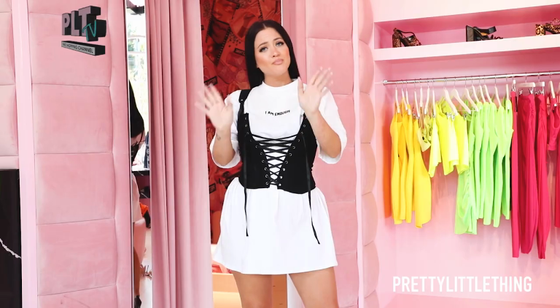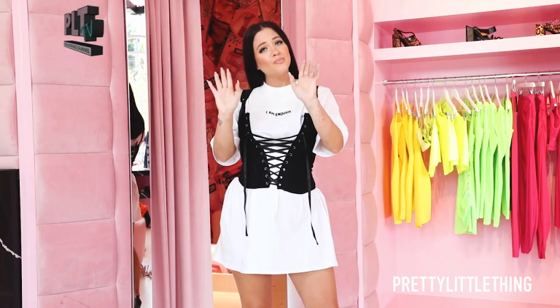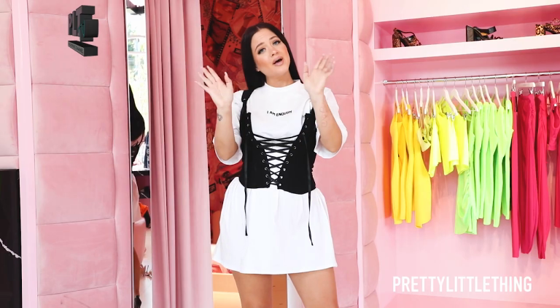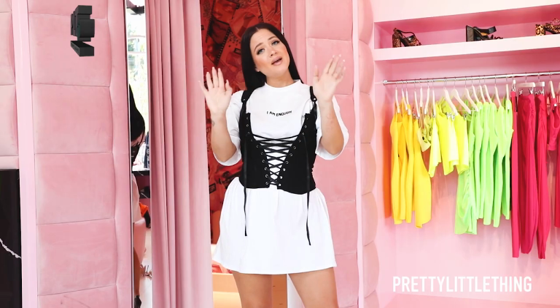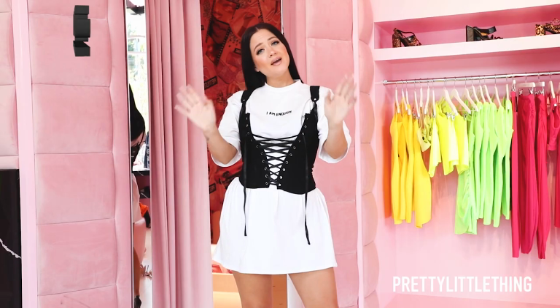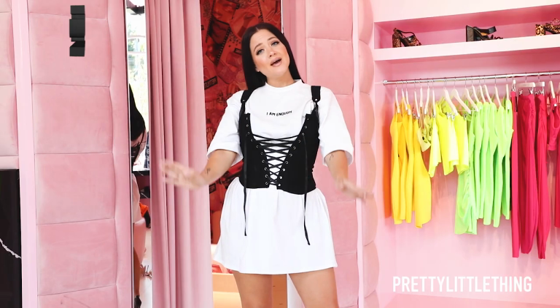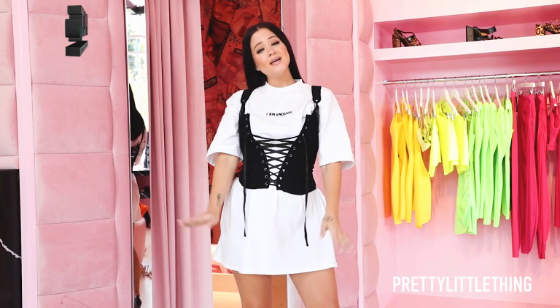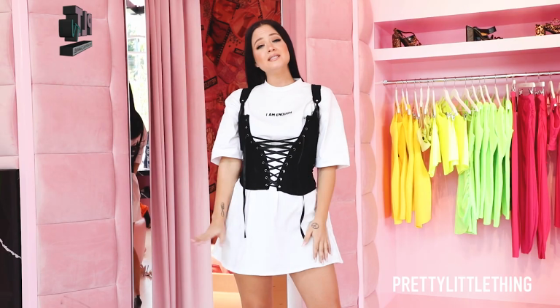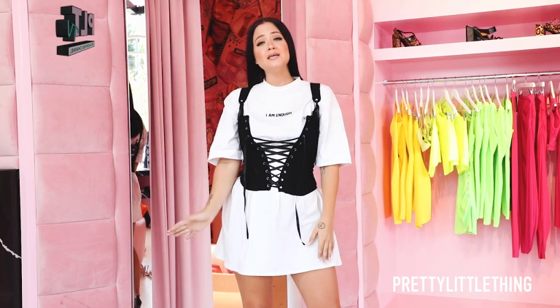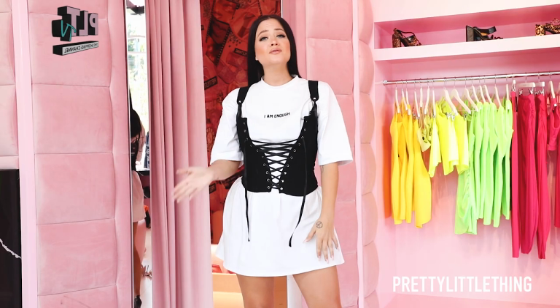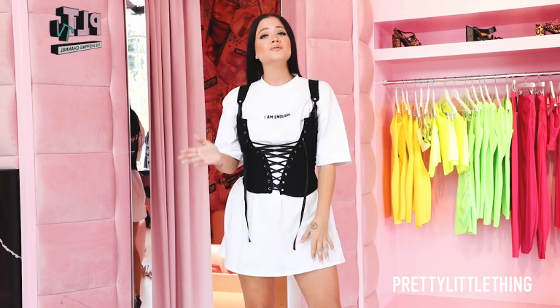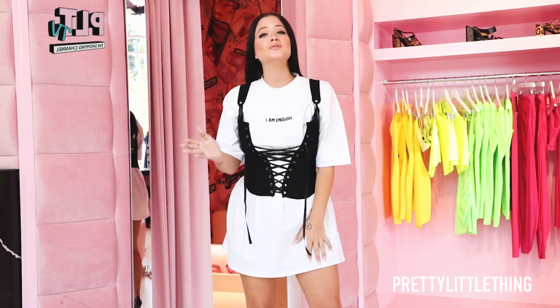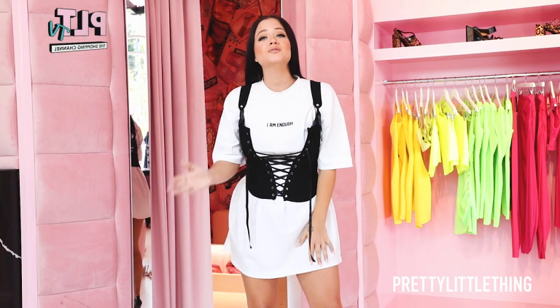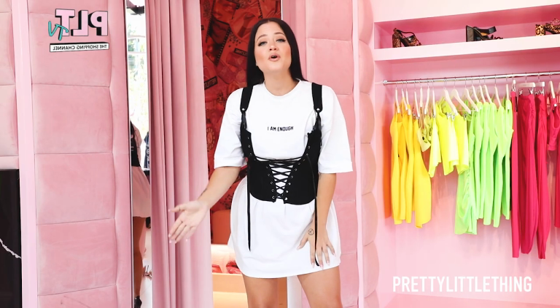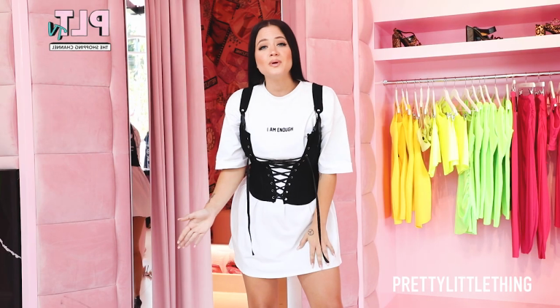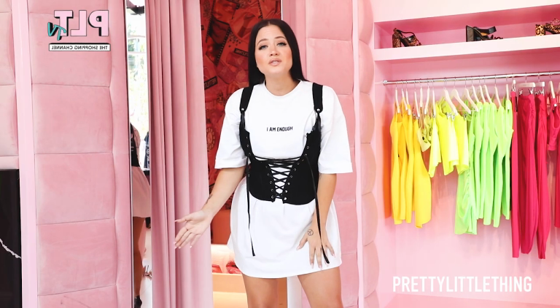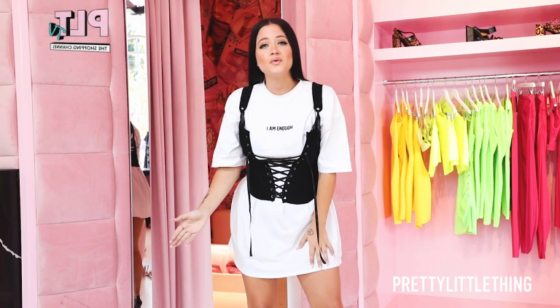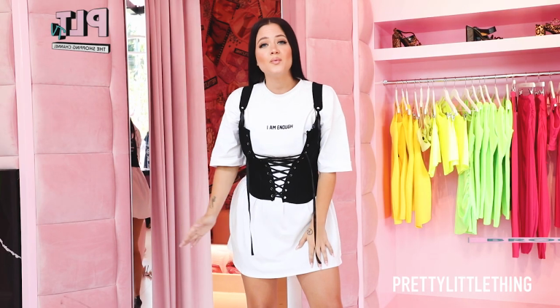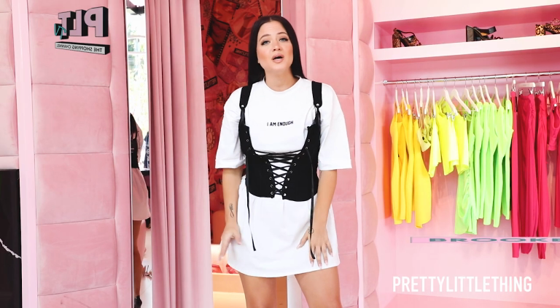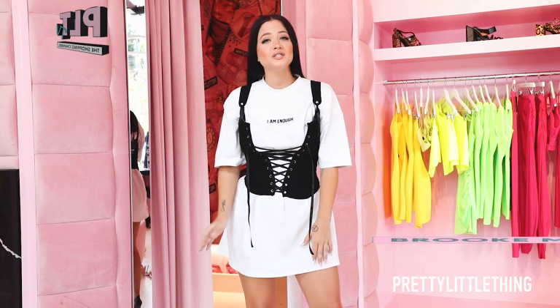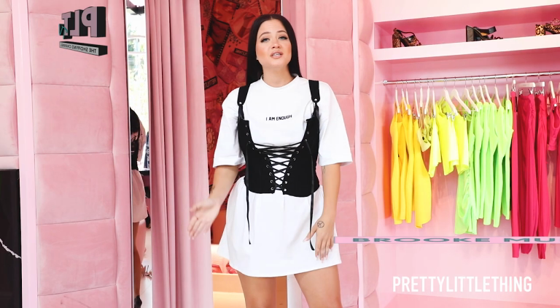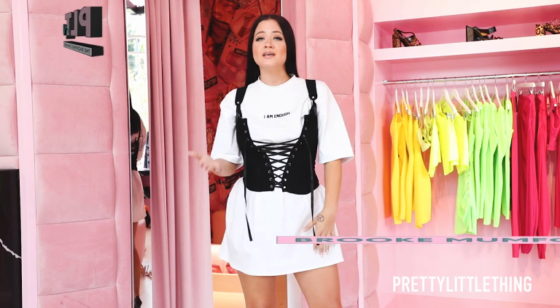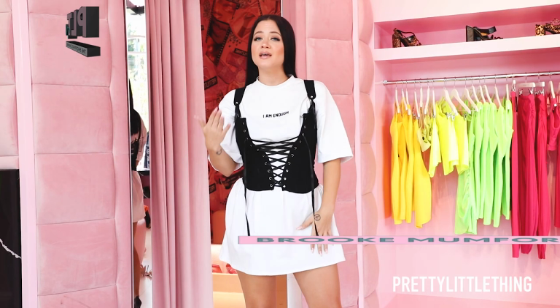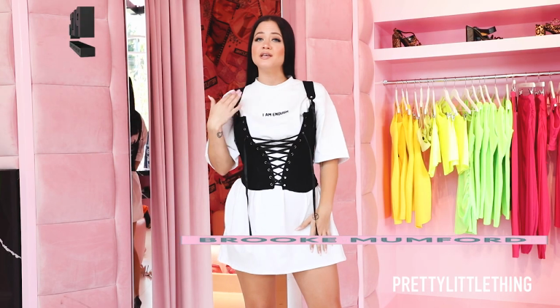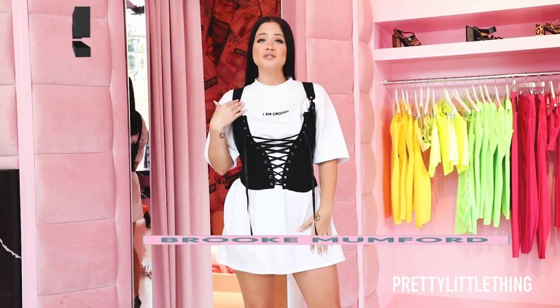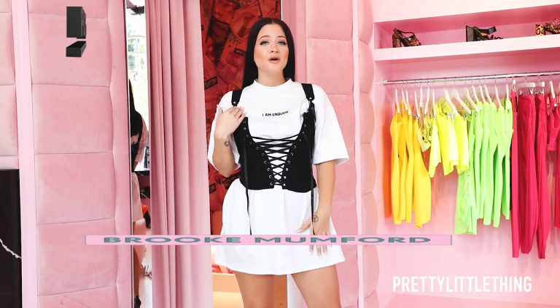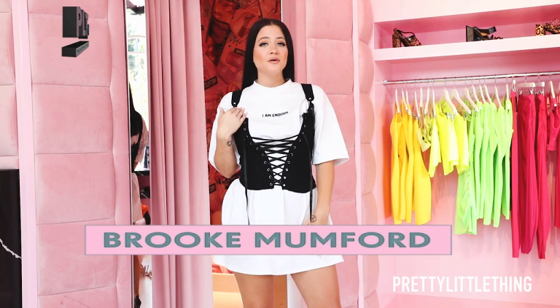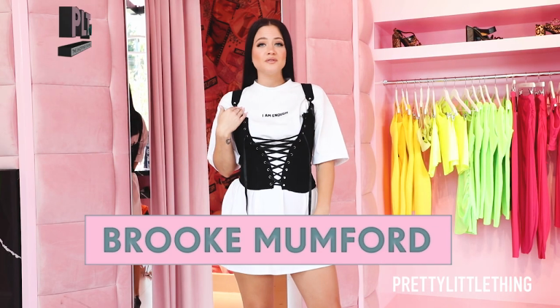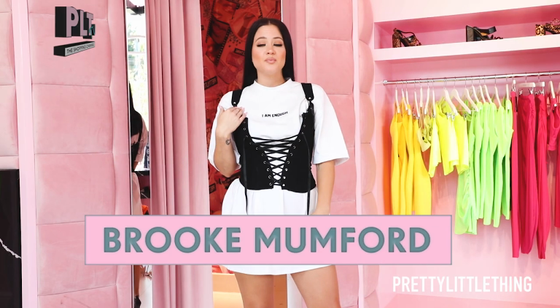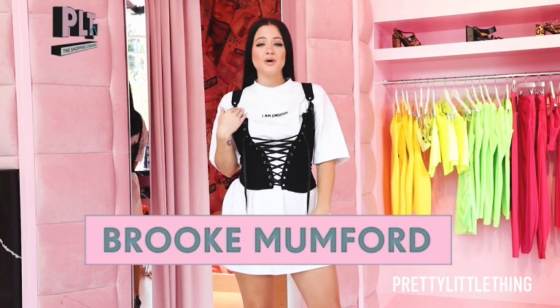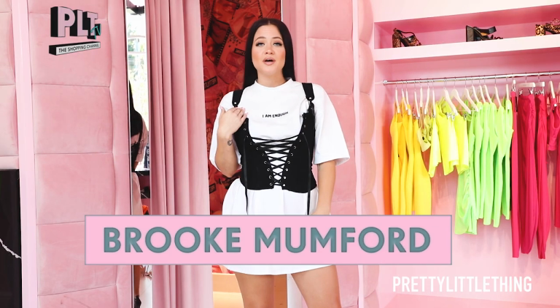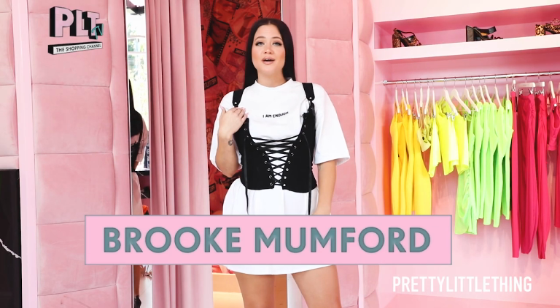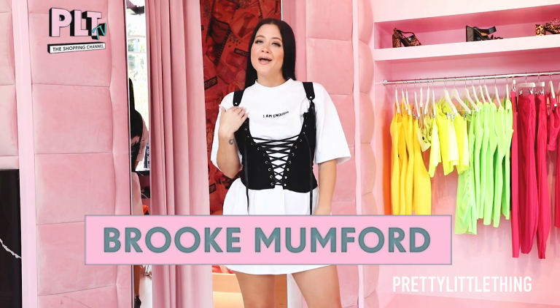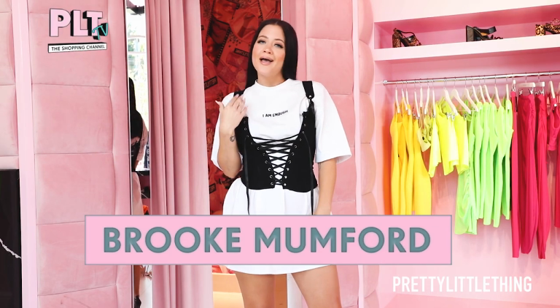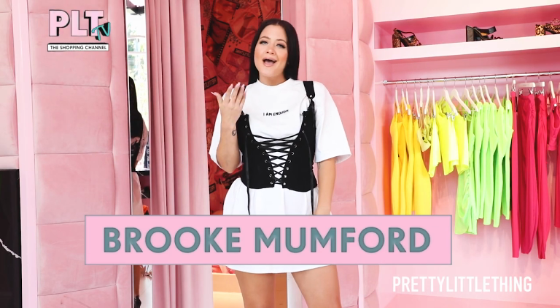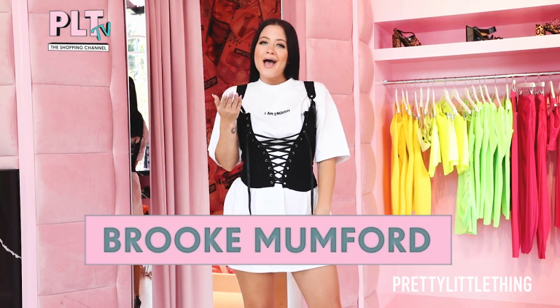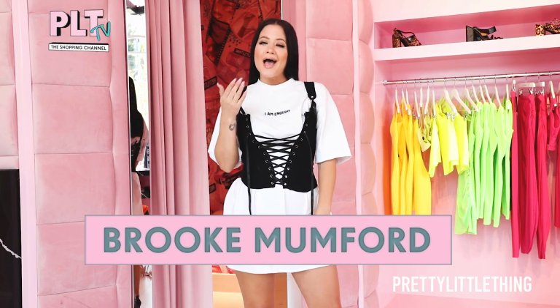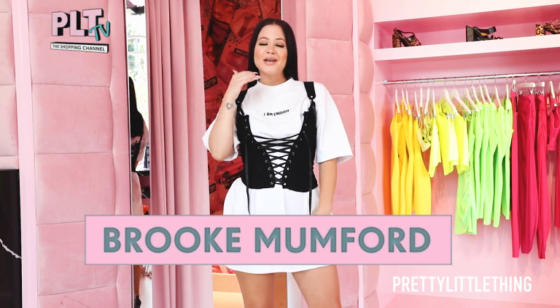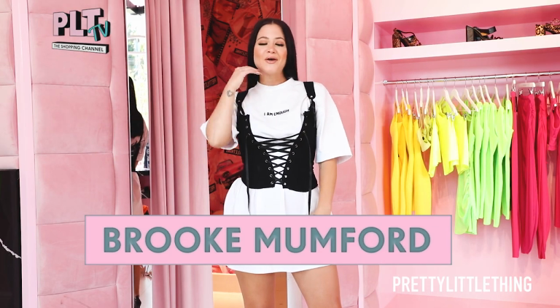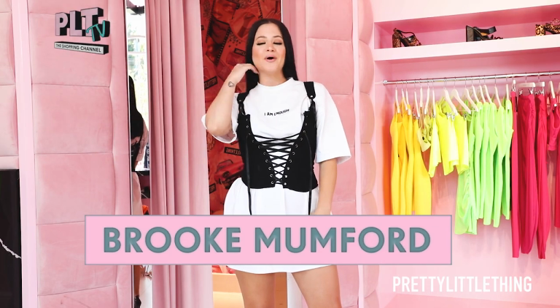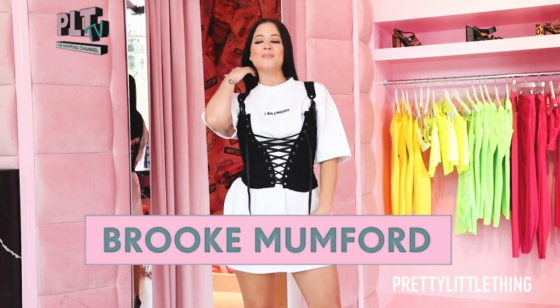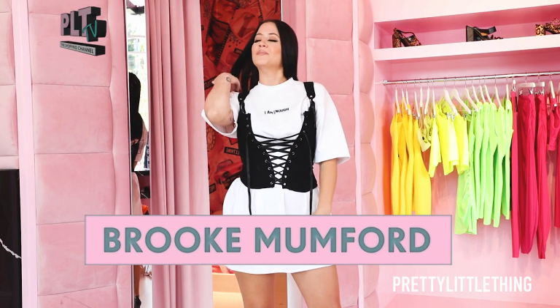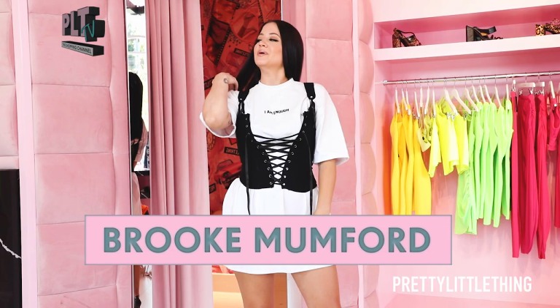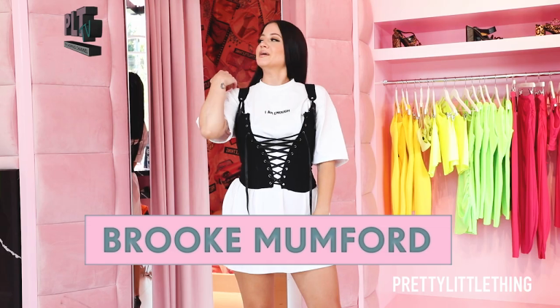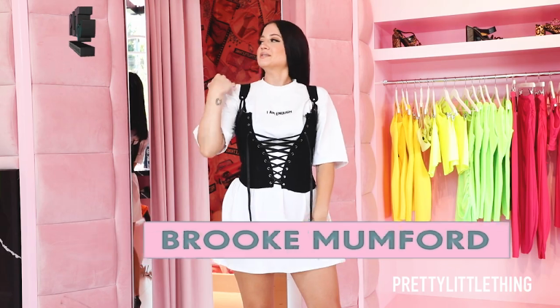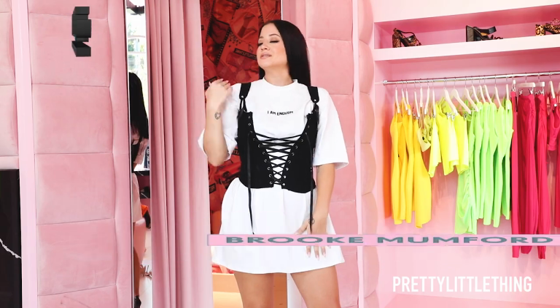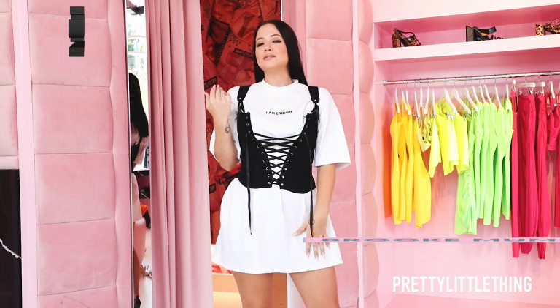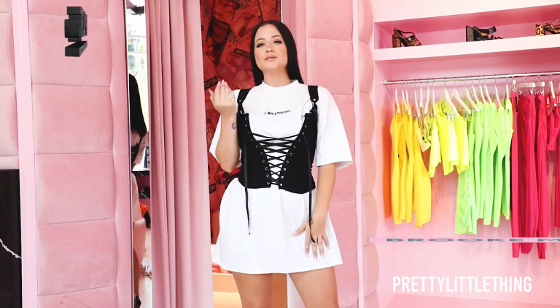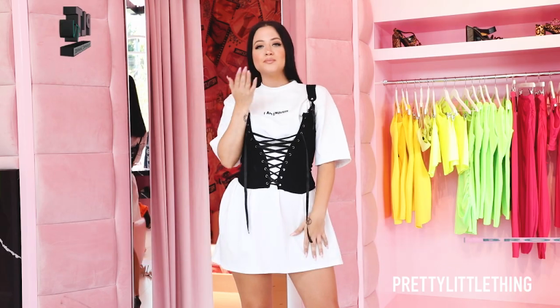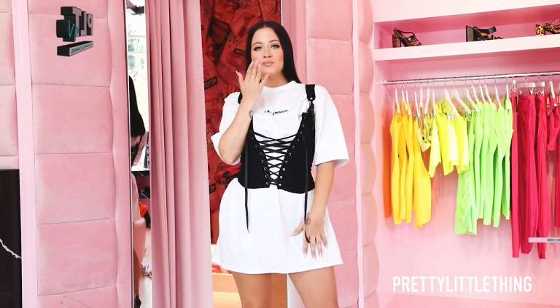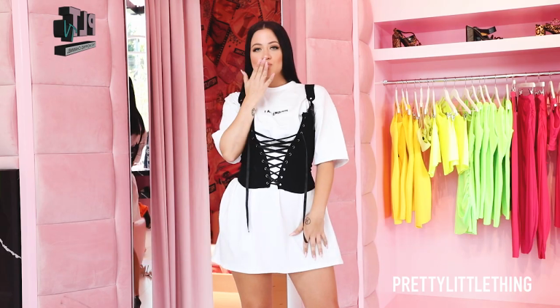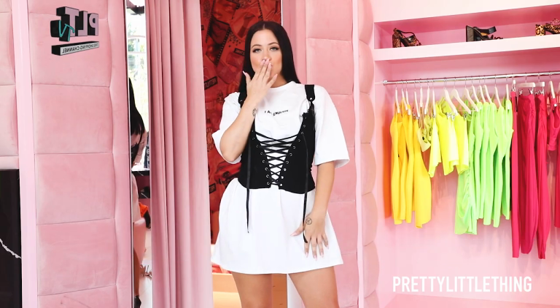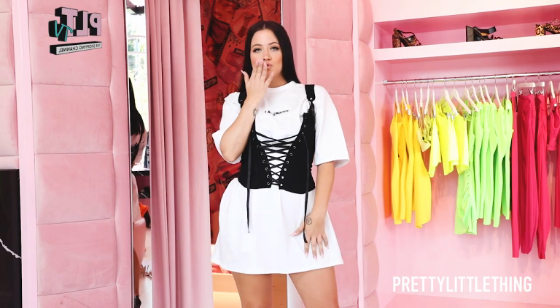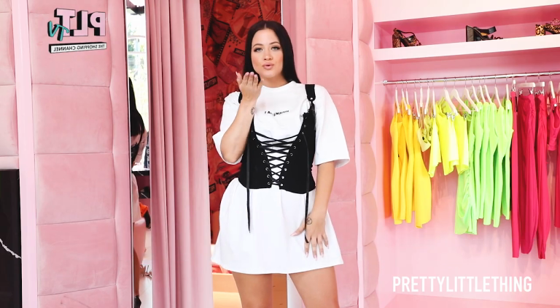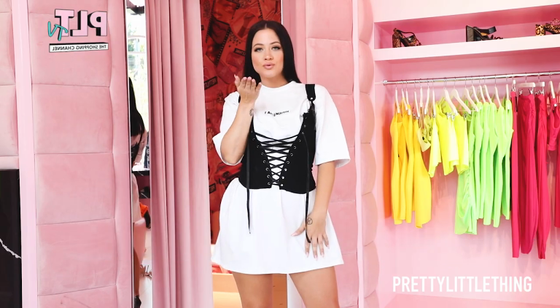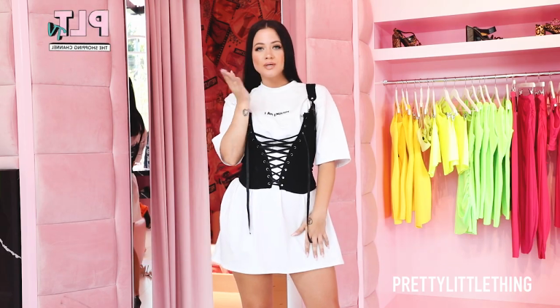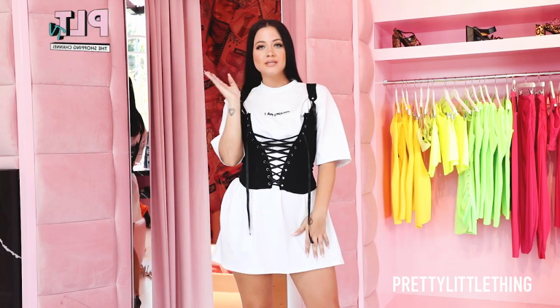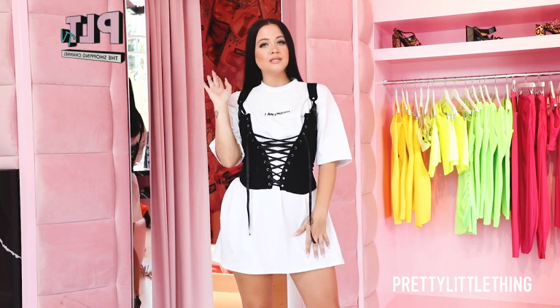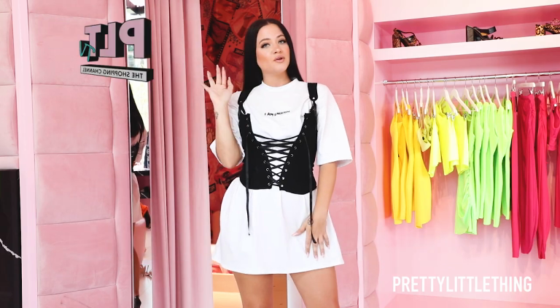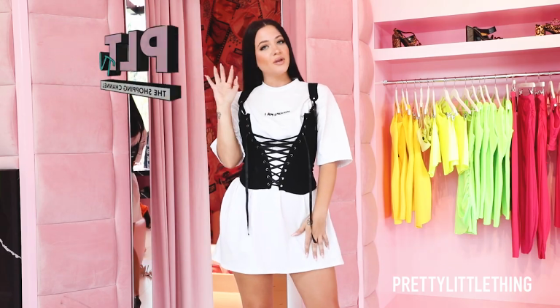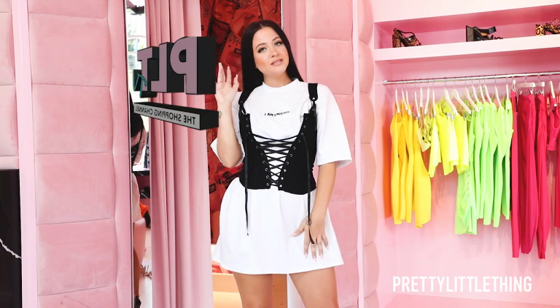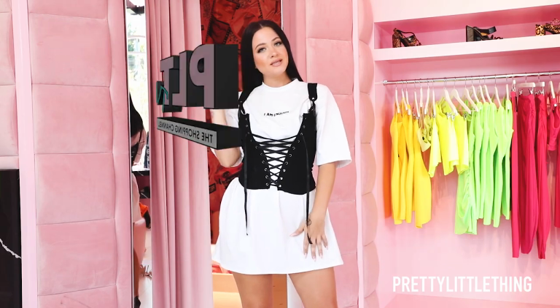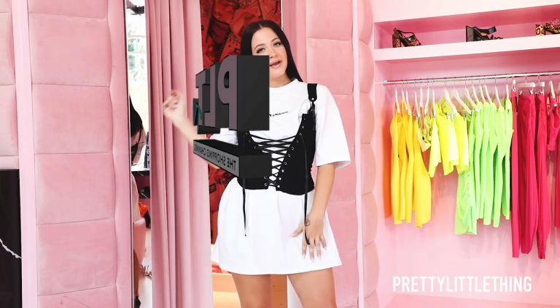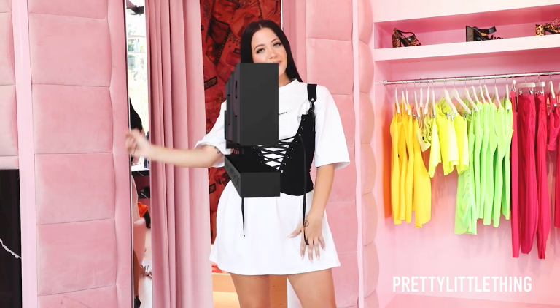Bye guys, thank you so much for watching. It's your host Brooke. I know I'll be missed. See you next time.